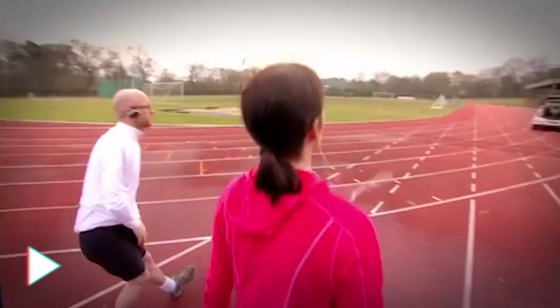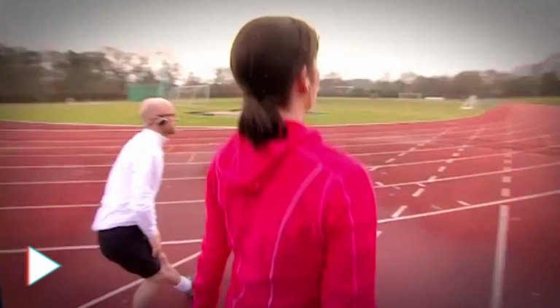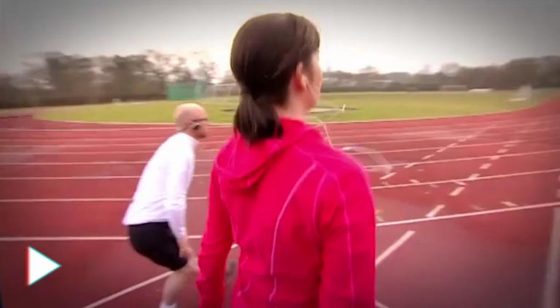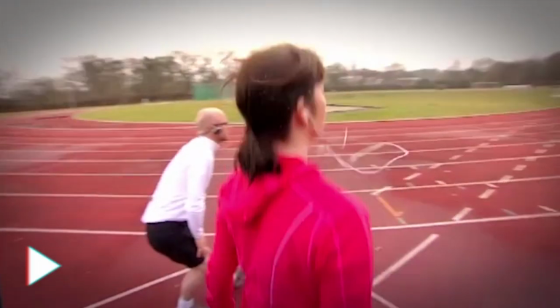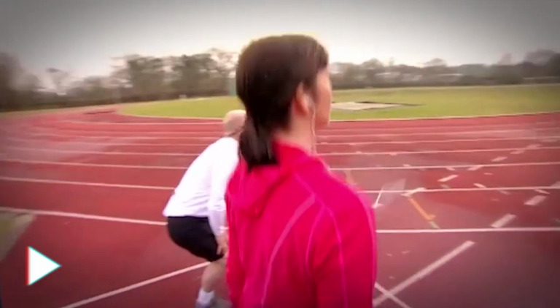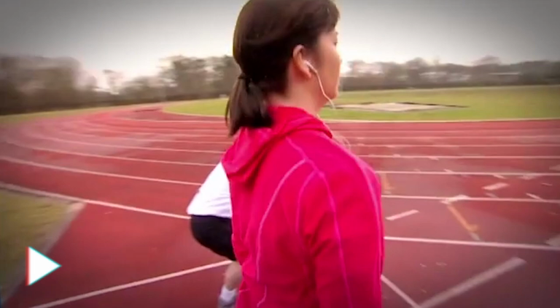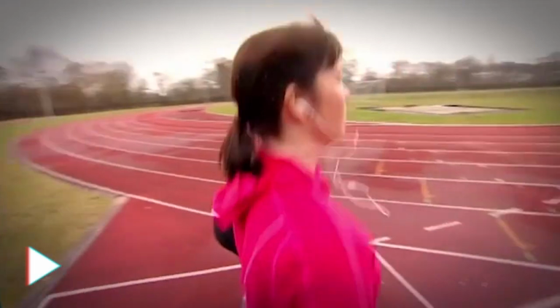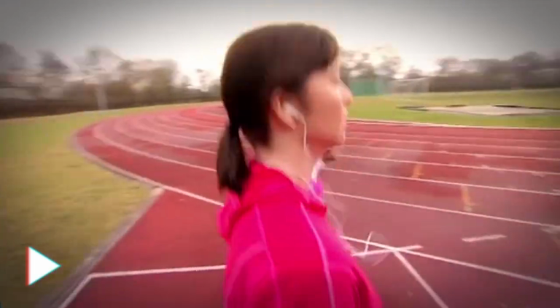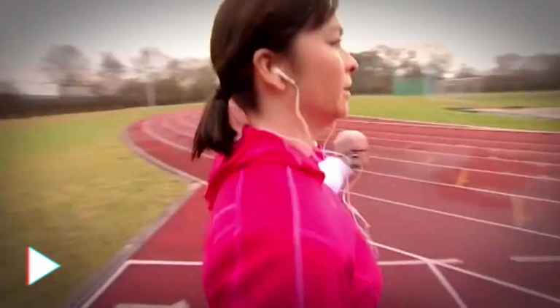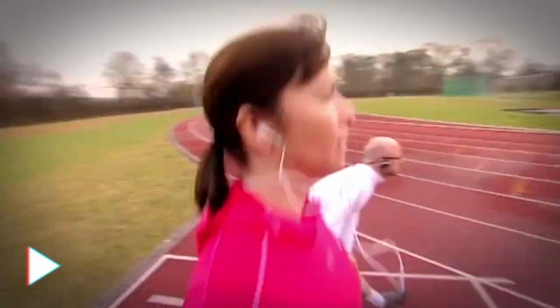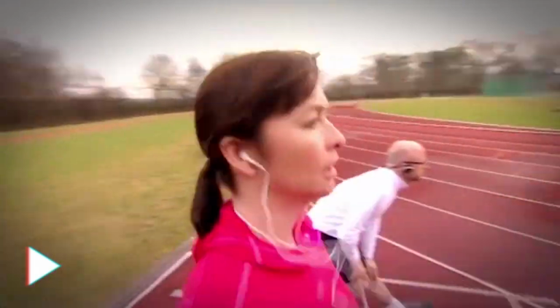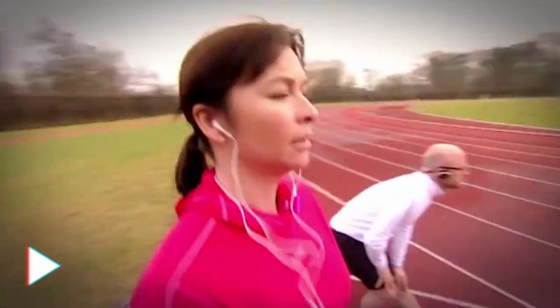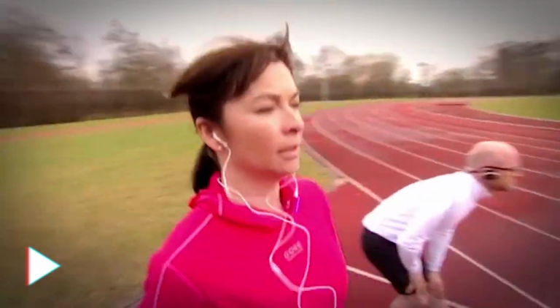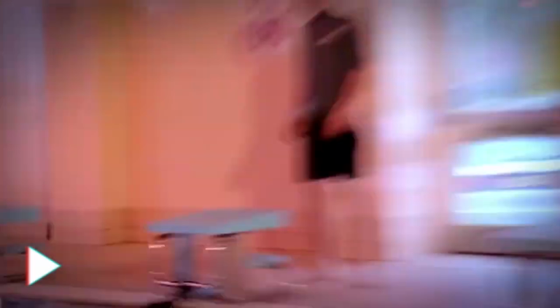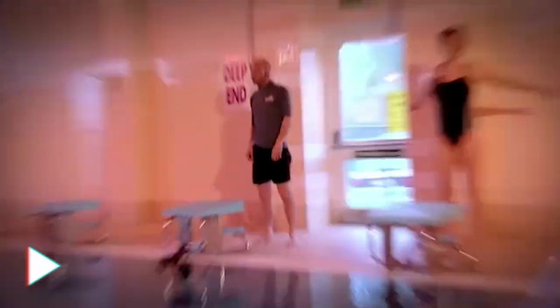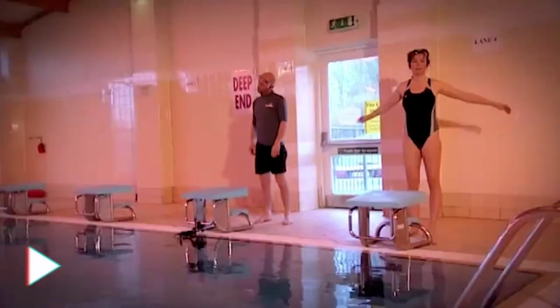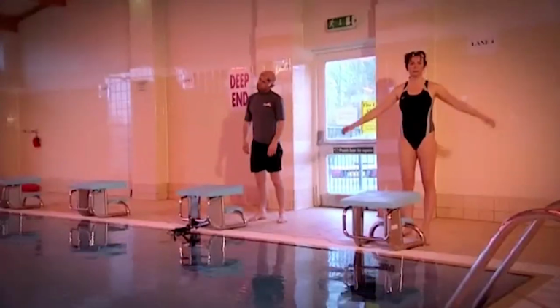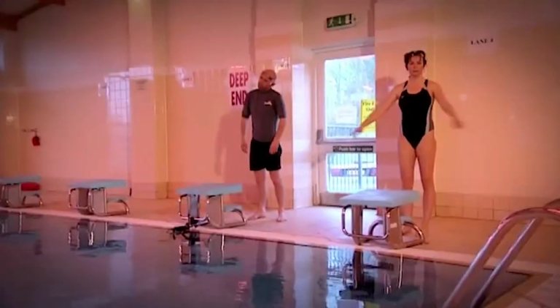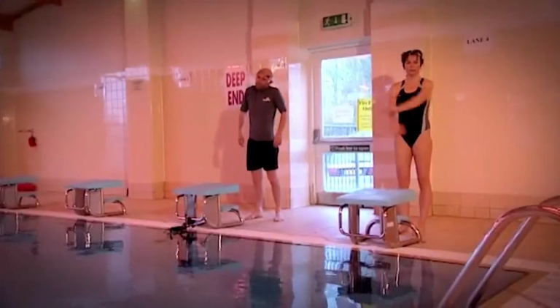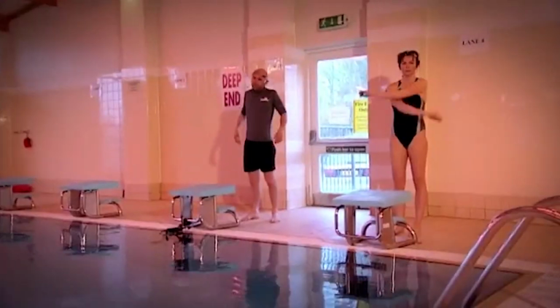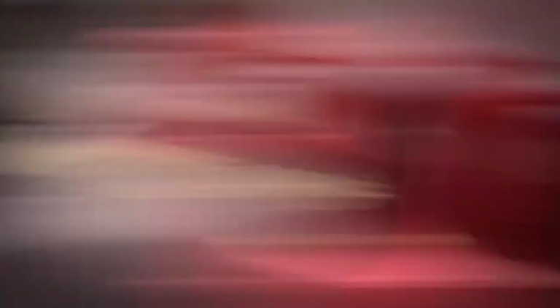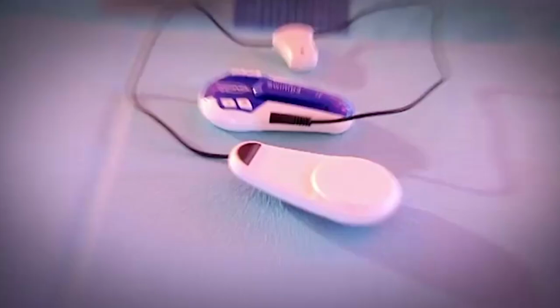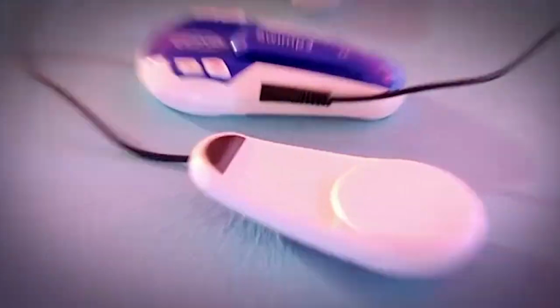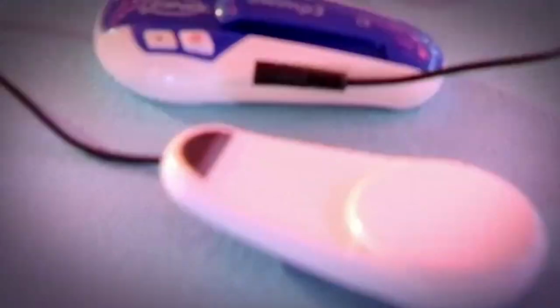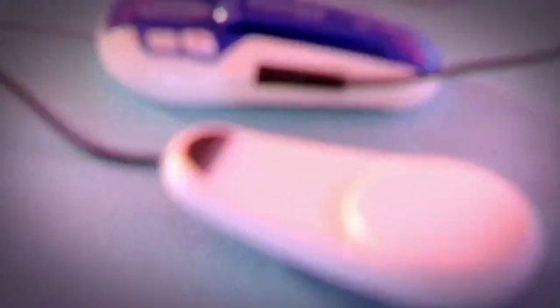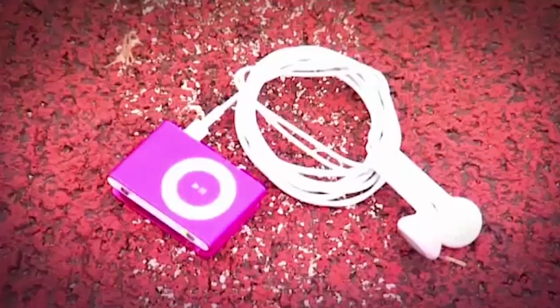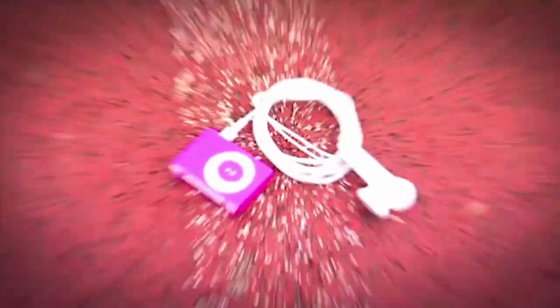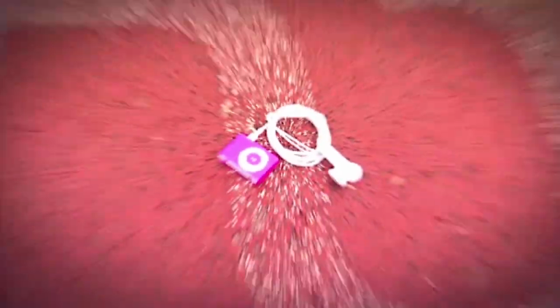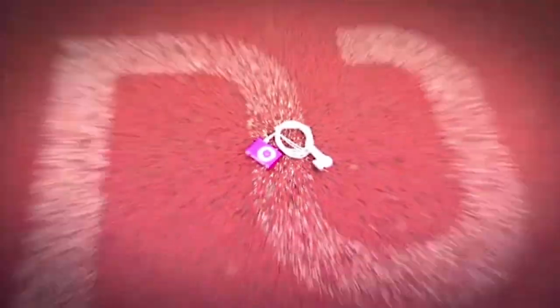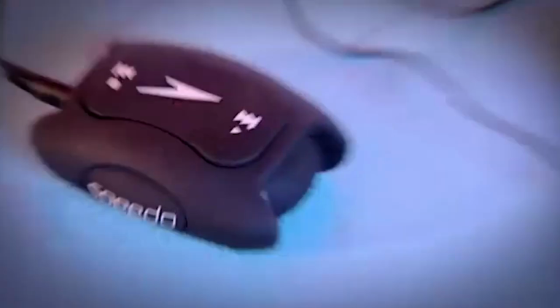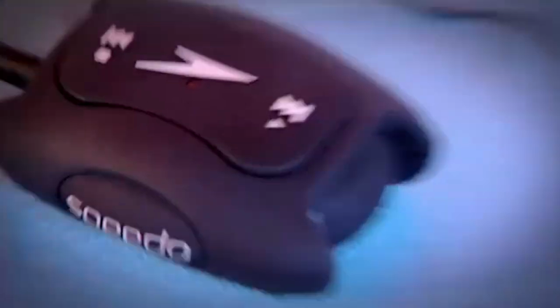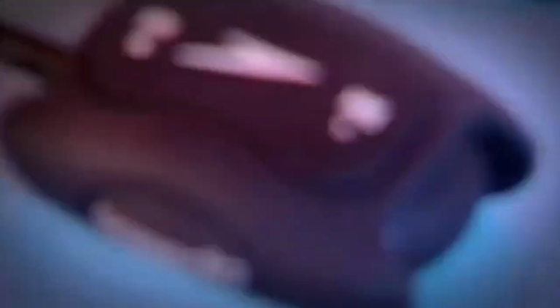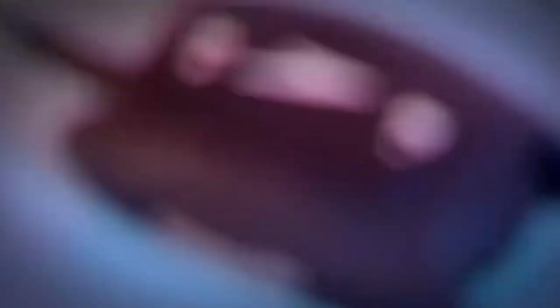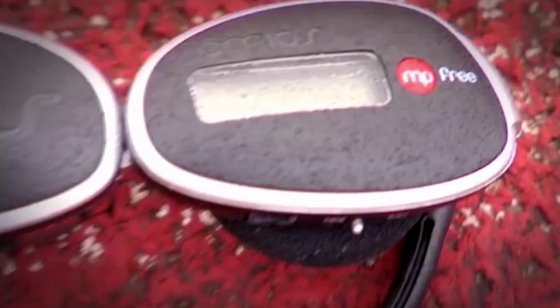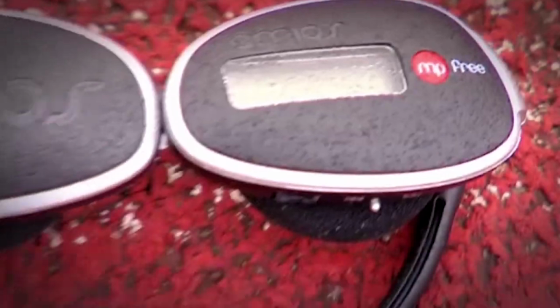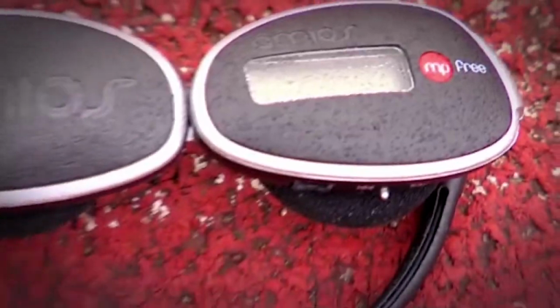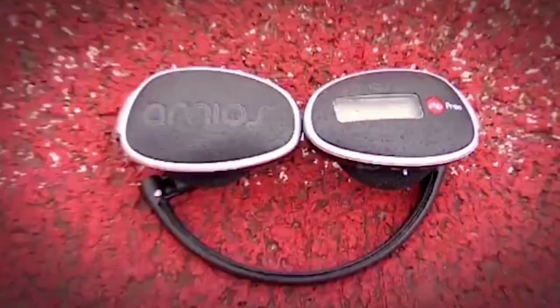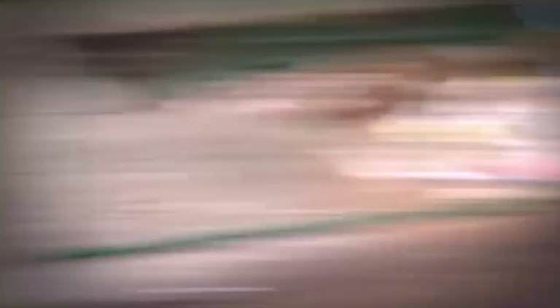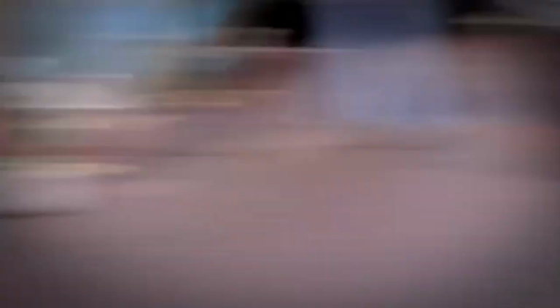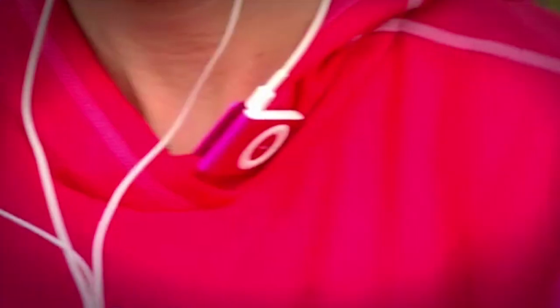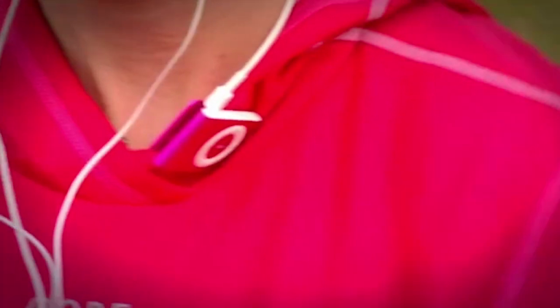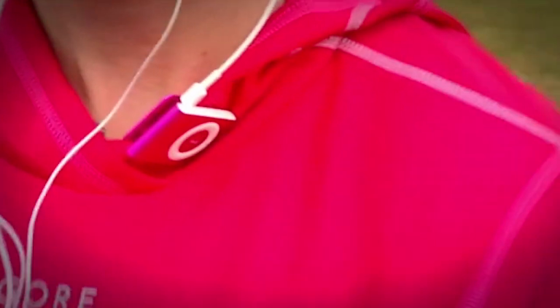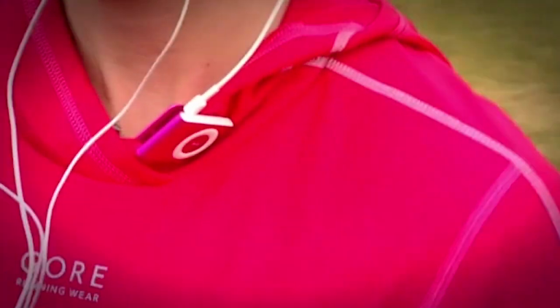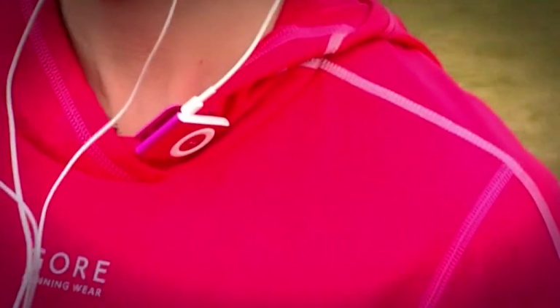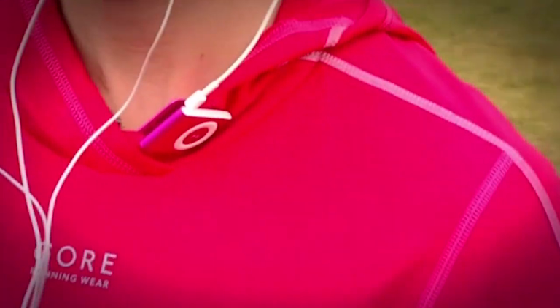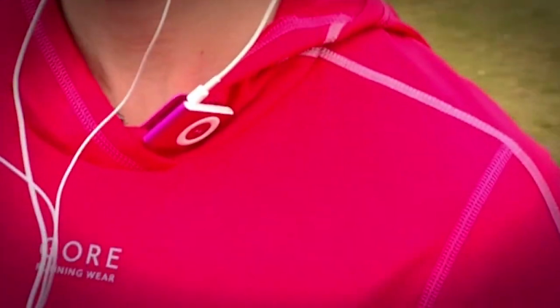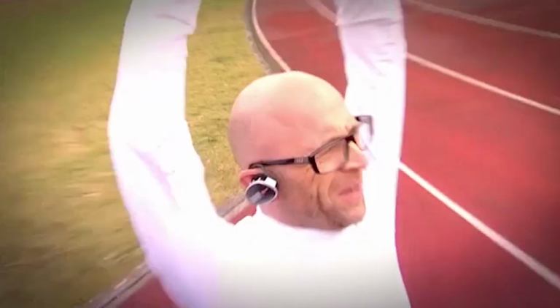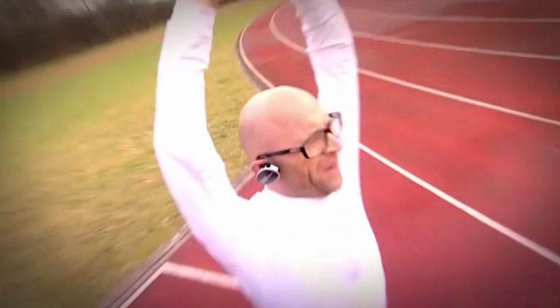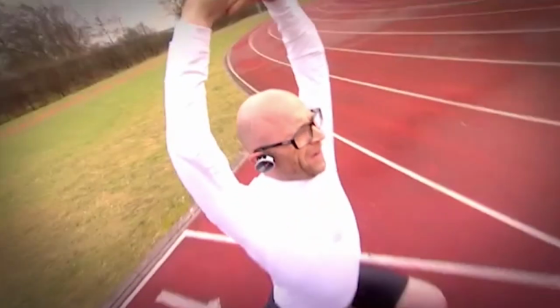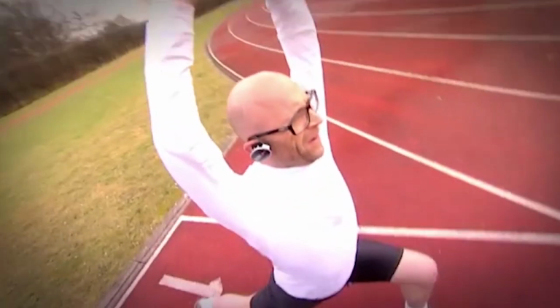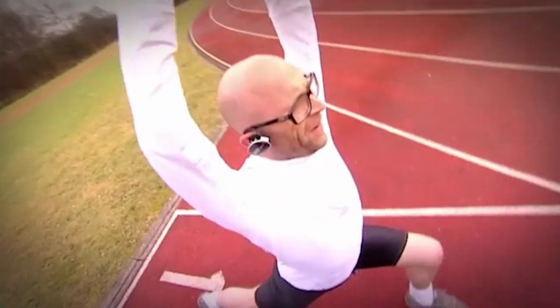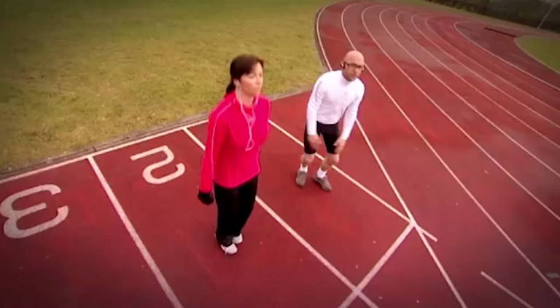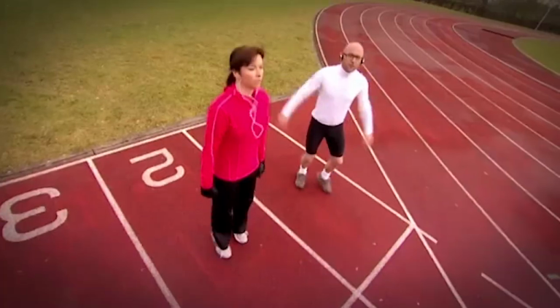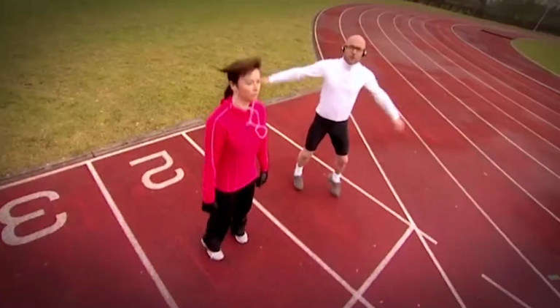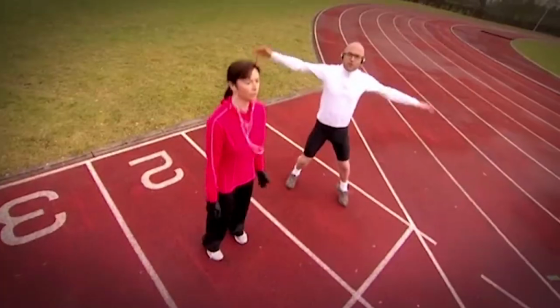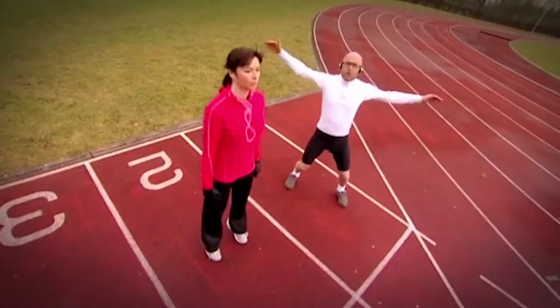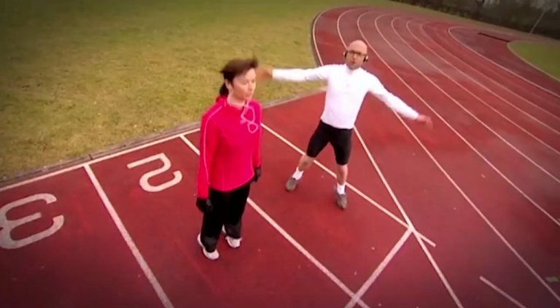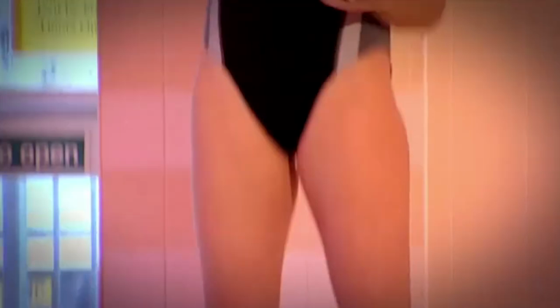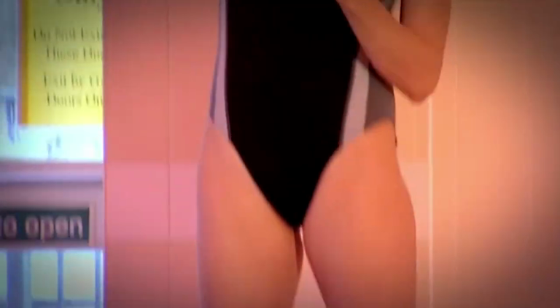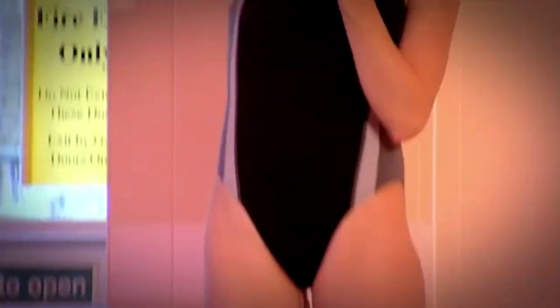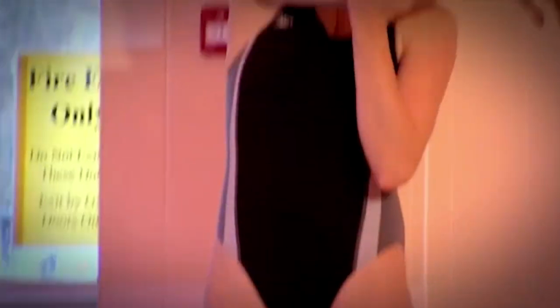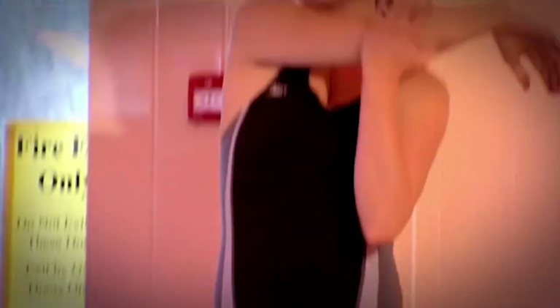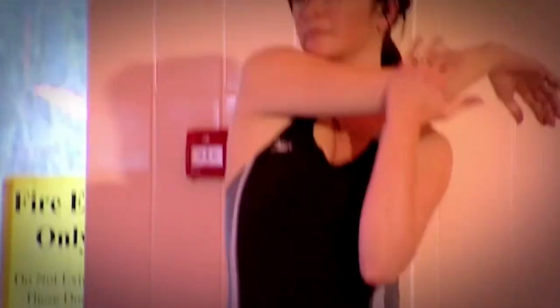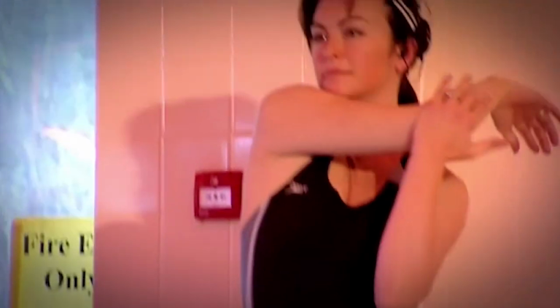We were testing music players specifically designed to be used while you're being sporty. We picked one player for each stage of our triathlon.